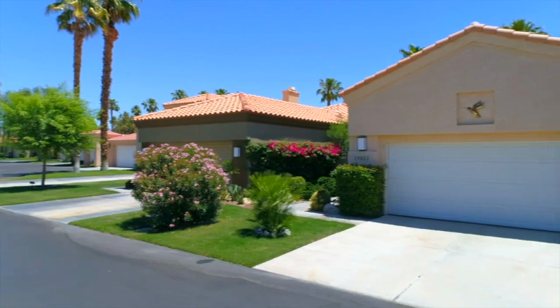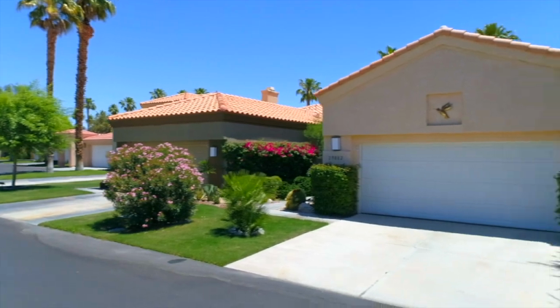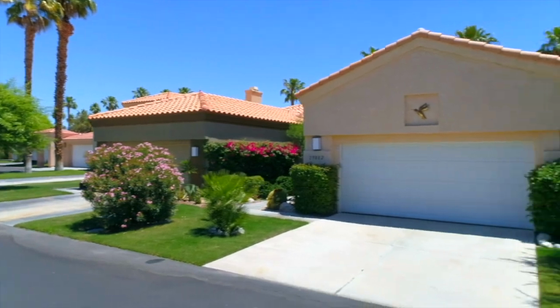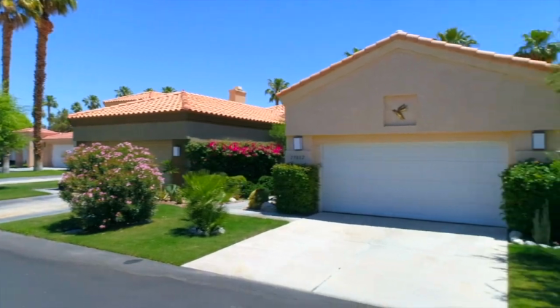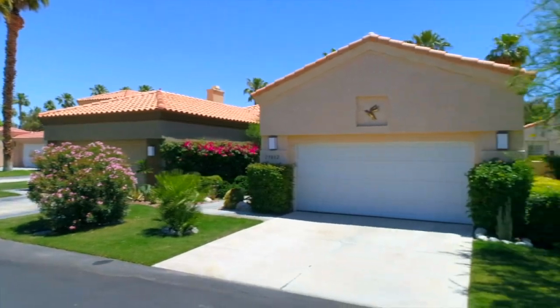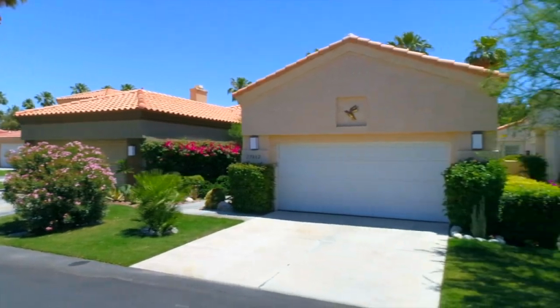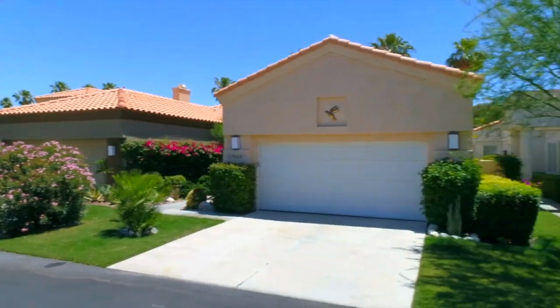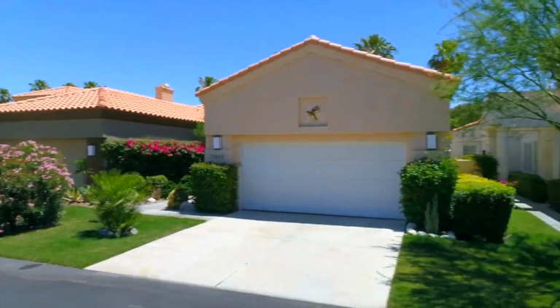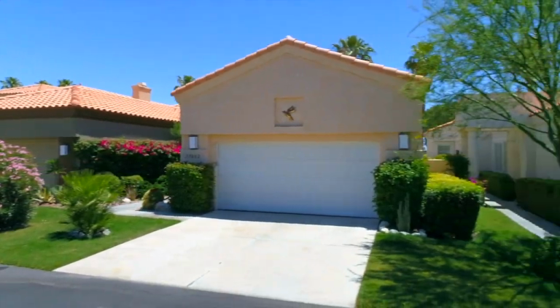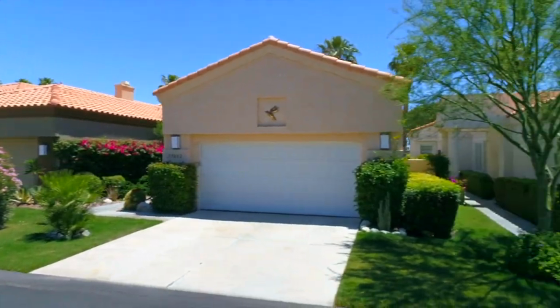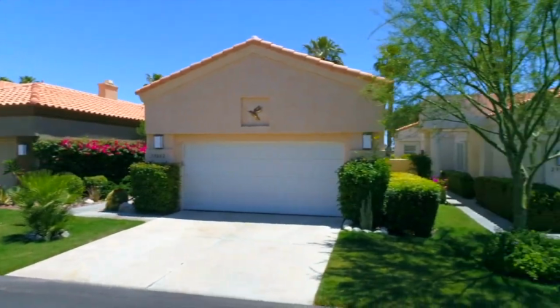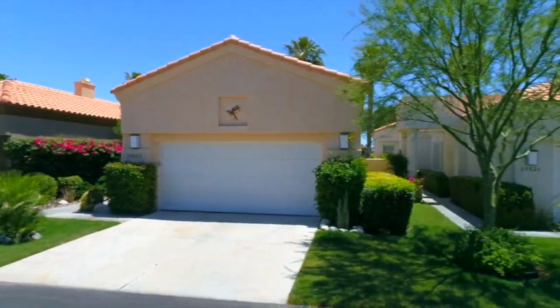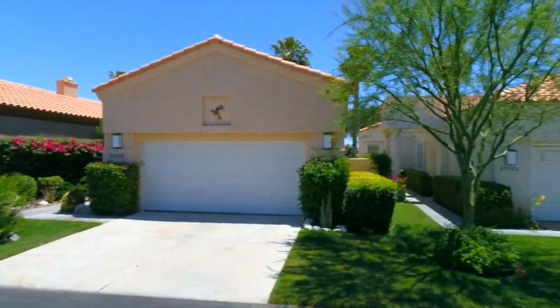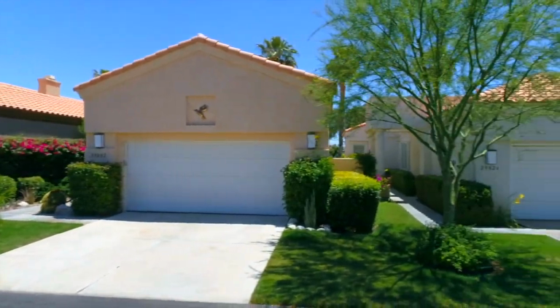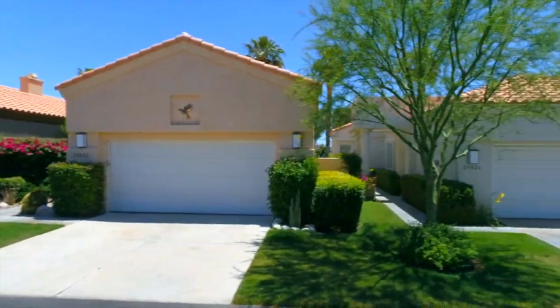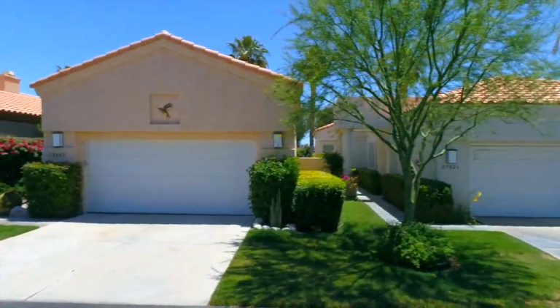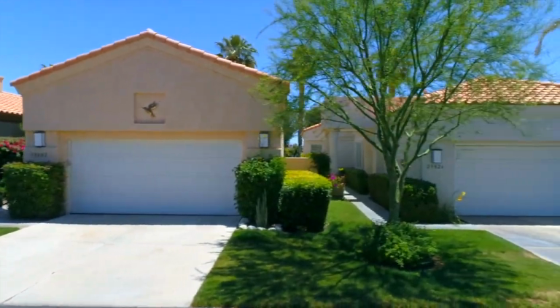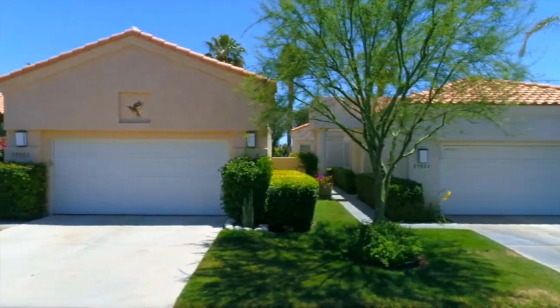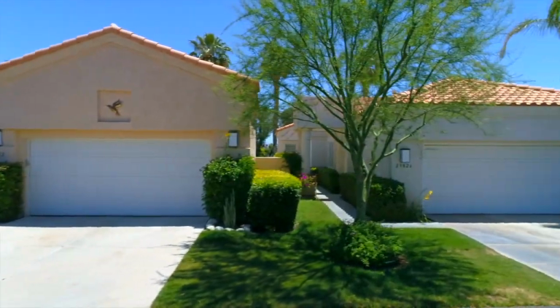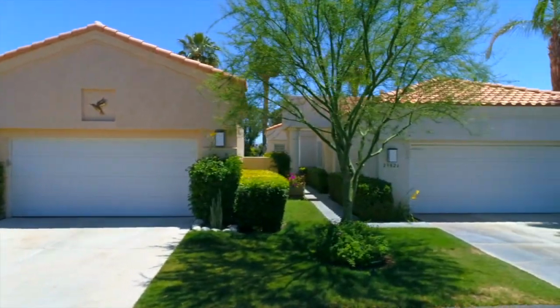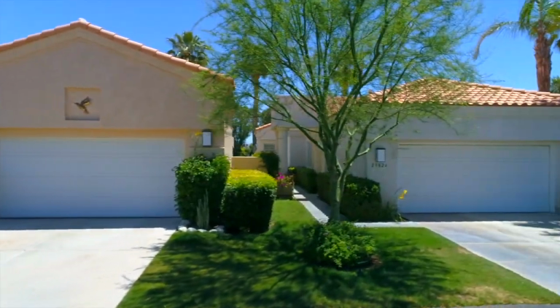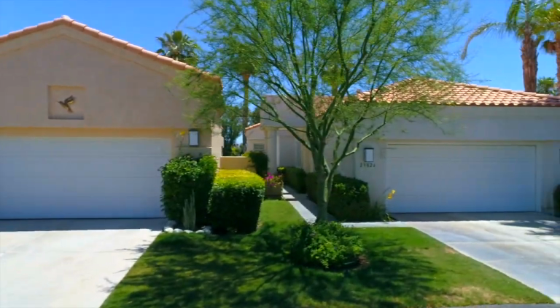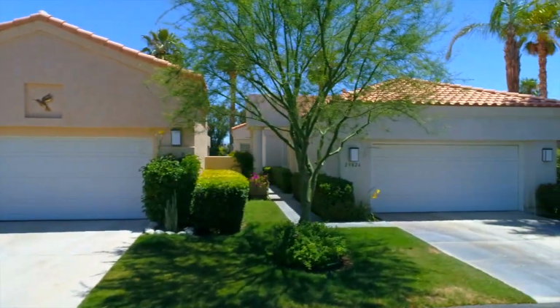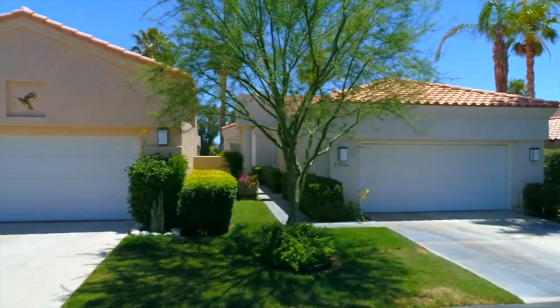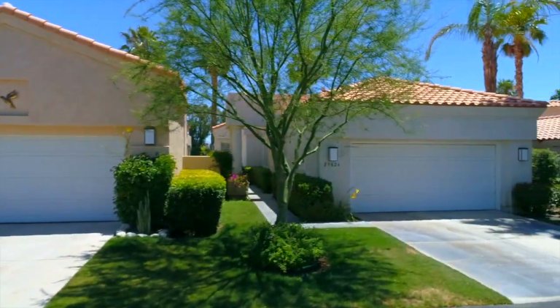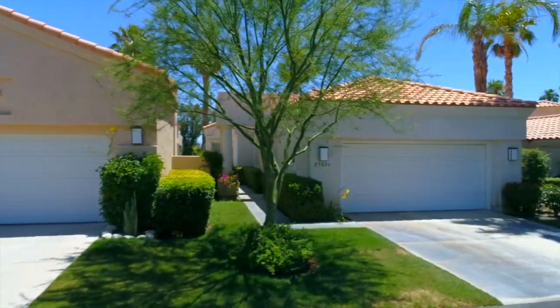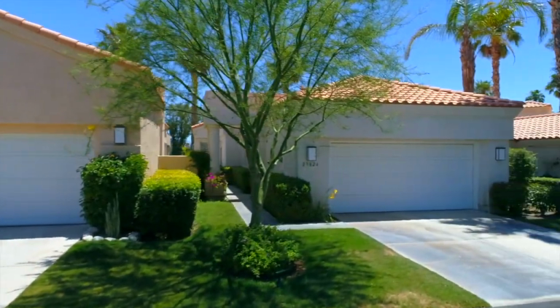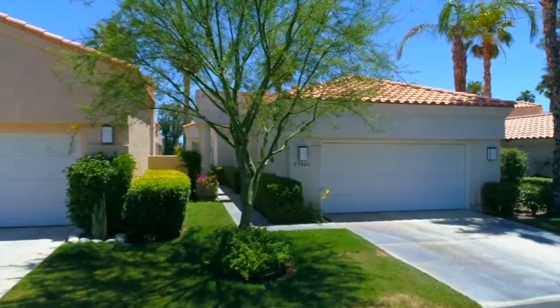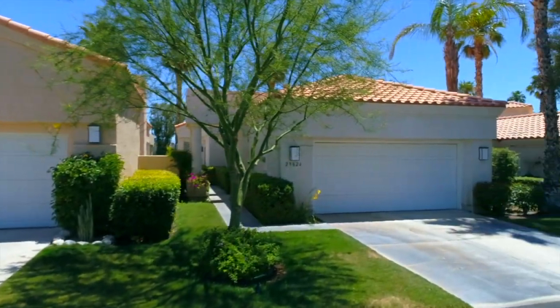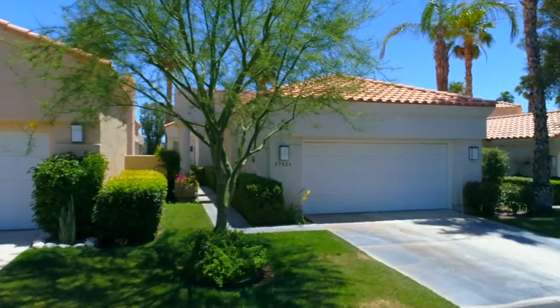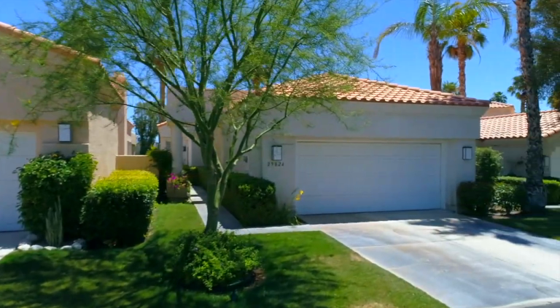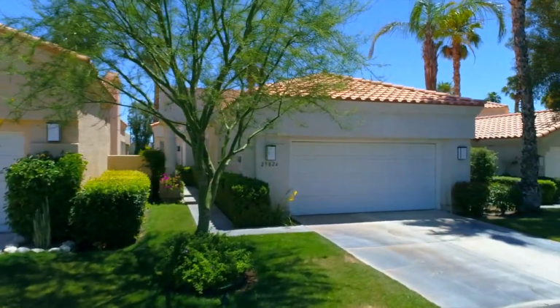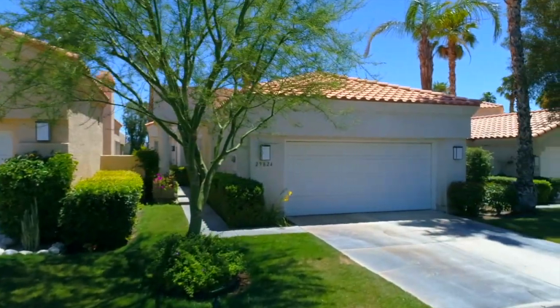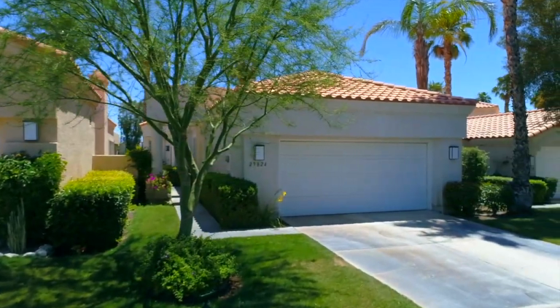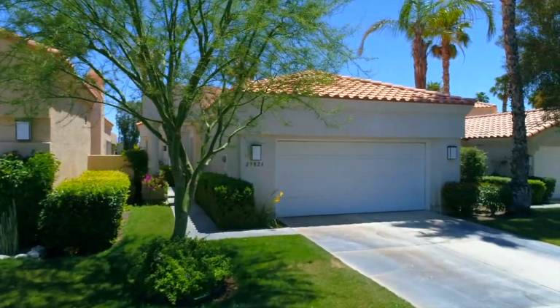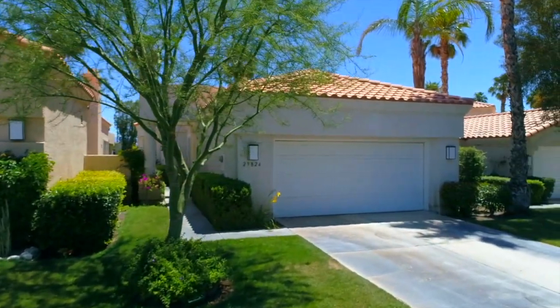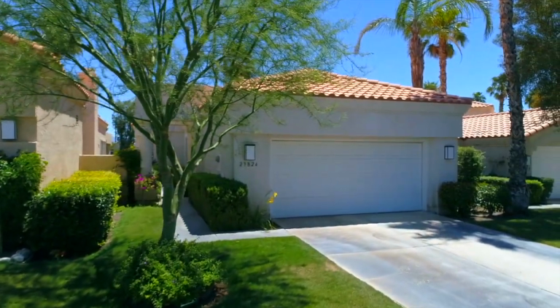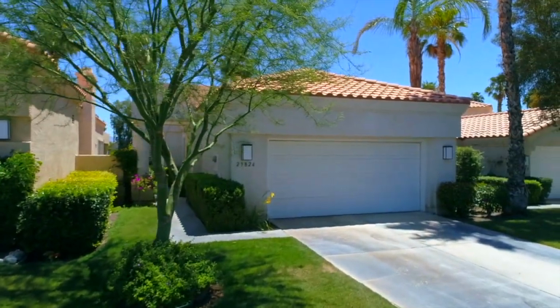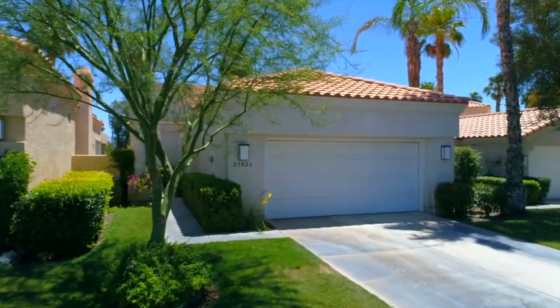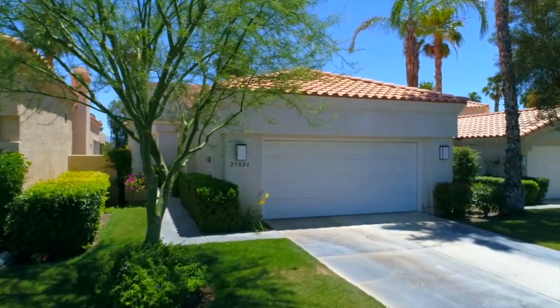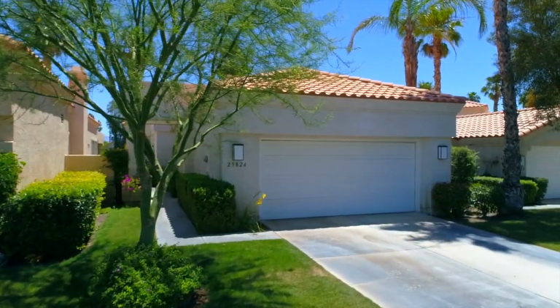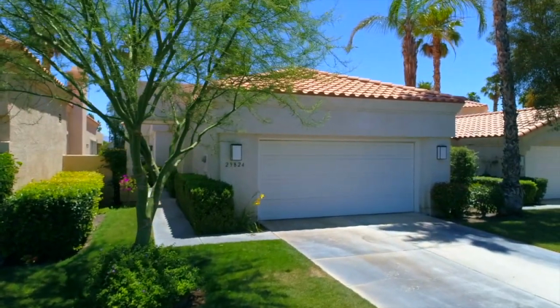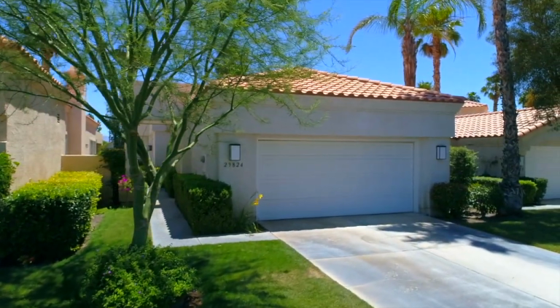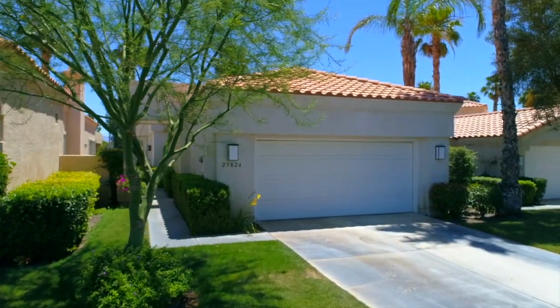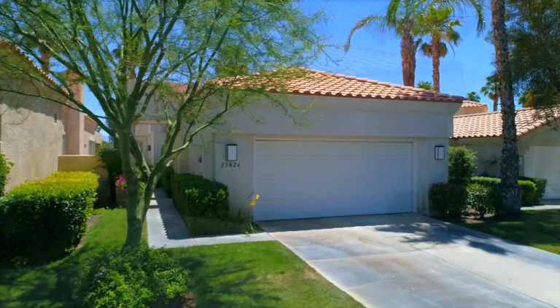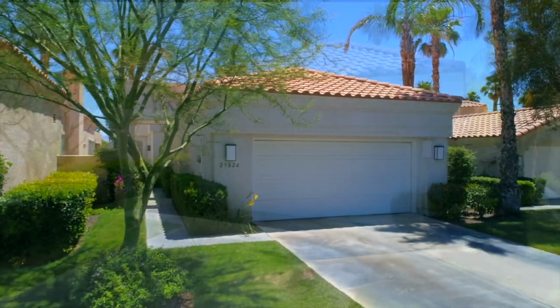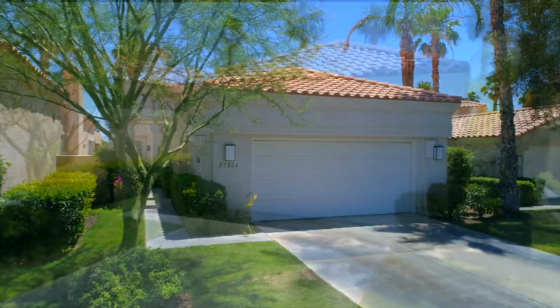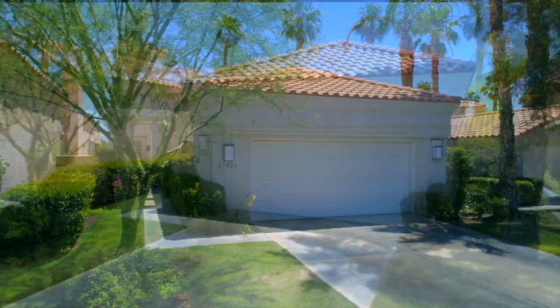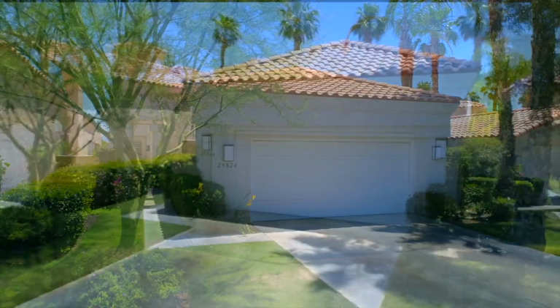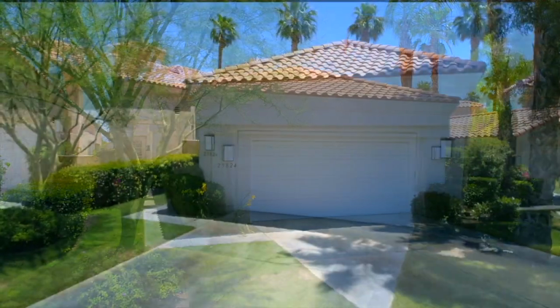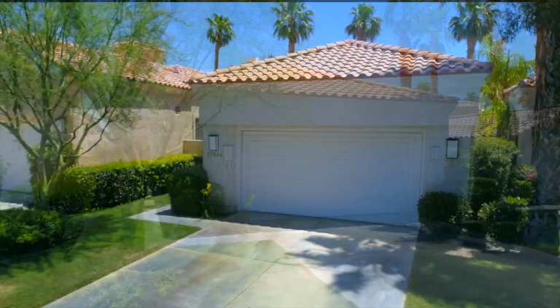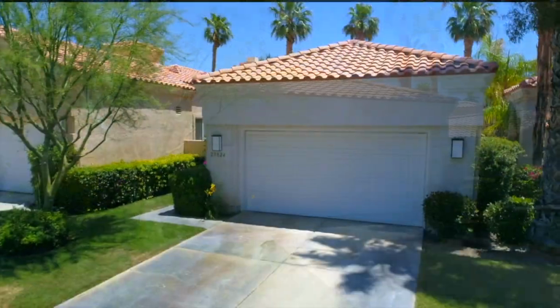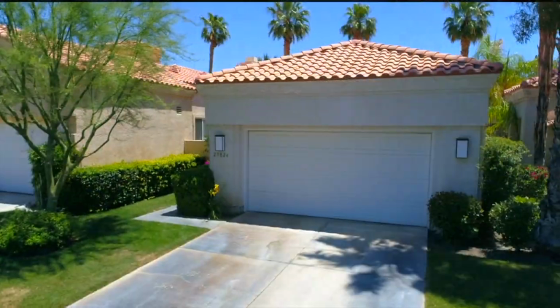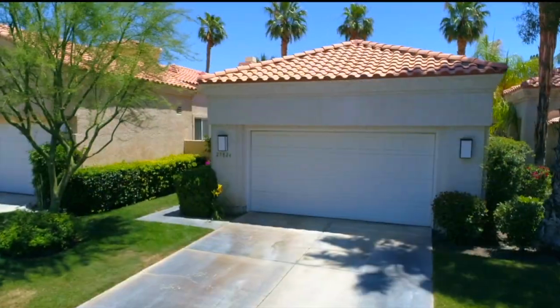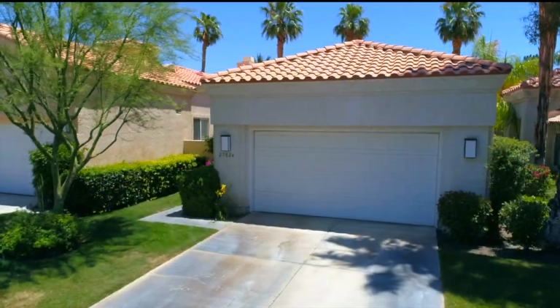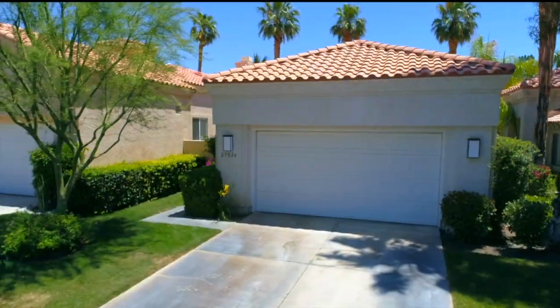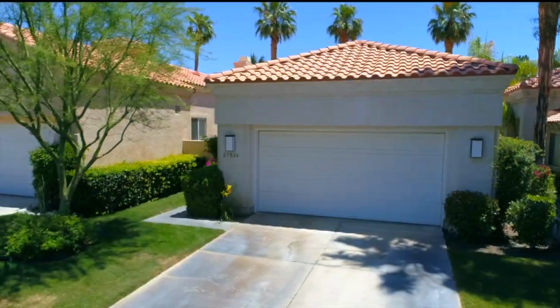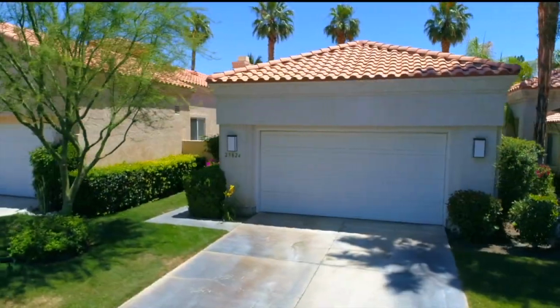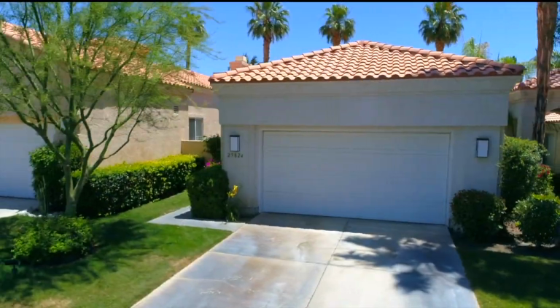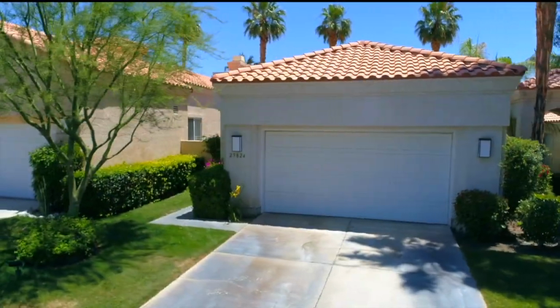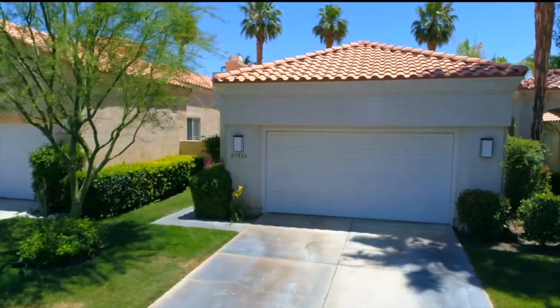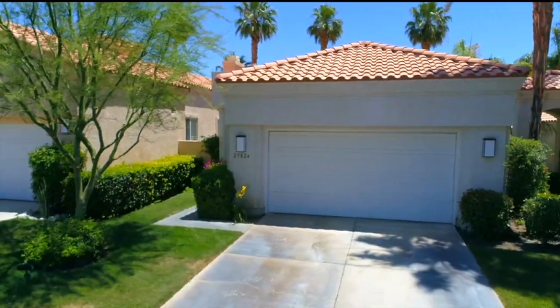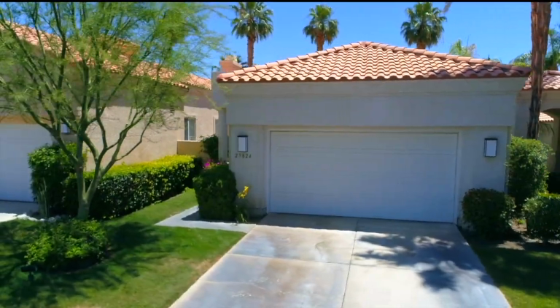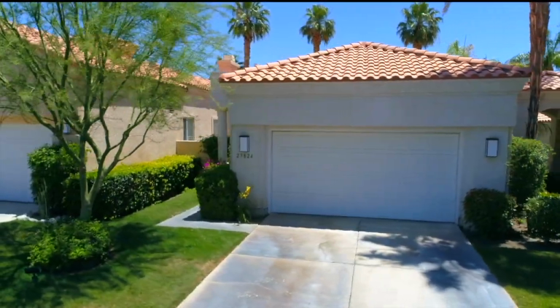It's a prime location close to the clubhouse, tennis, fitness center, spa, and more.